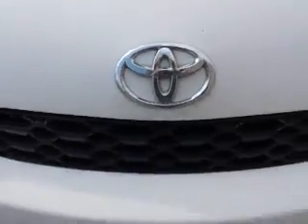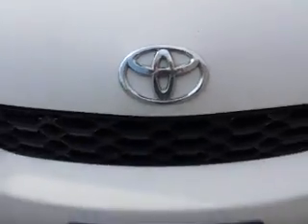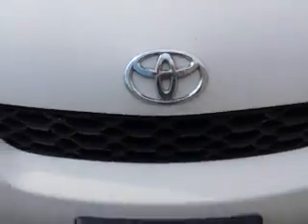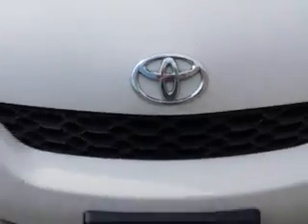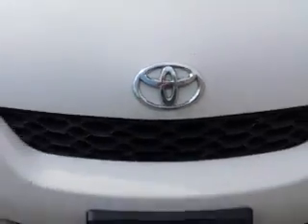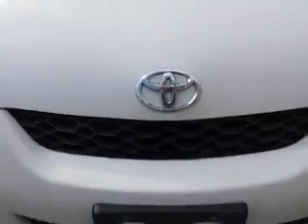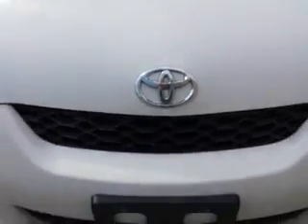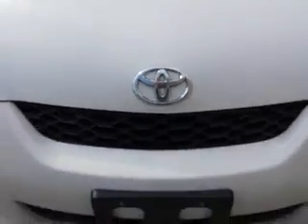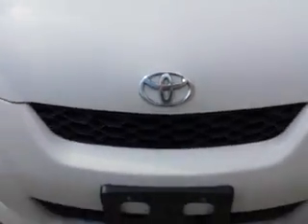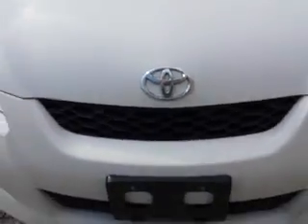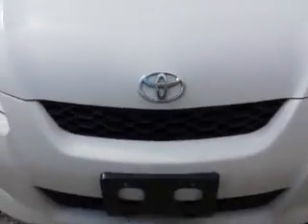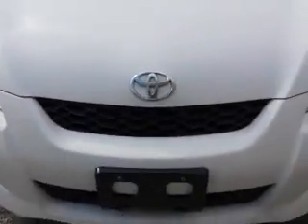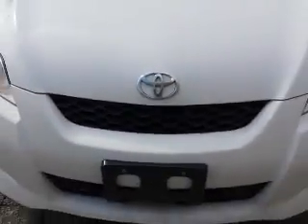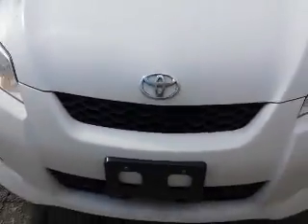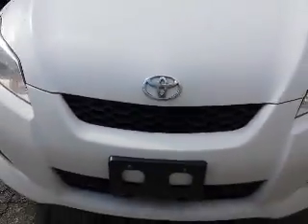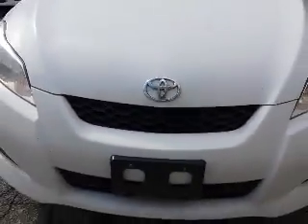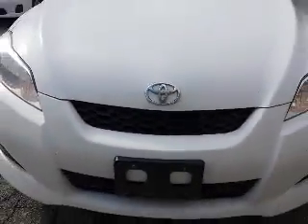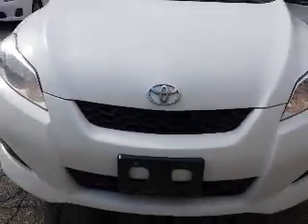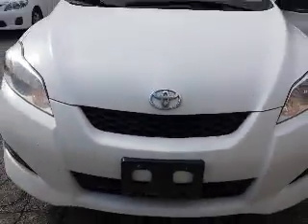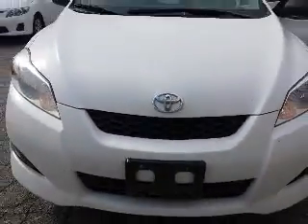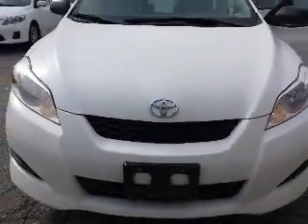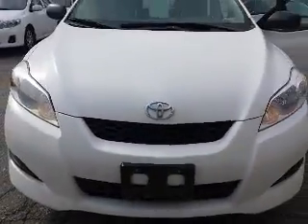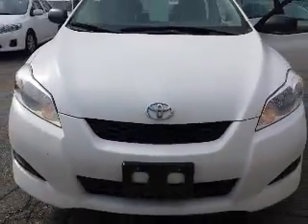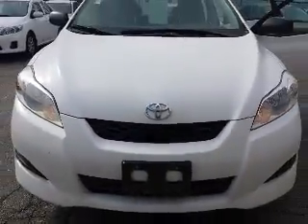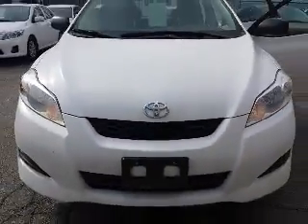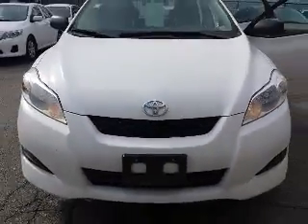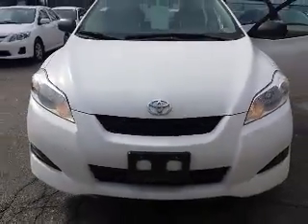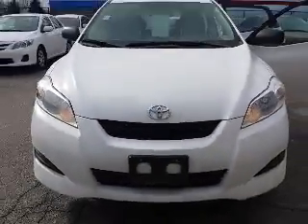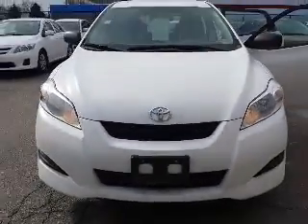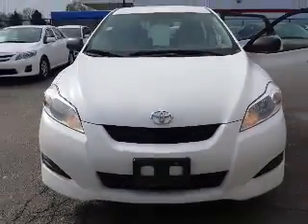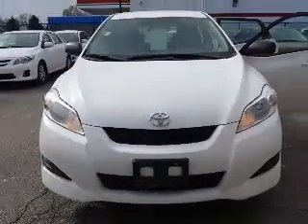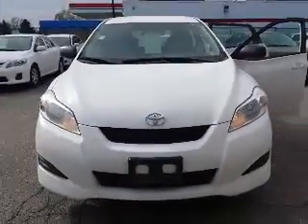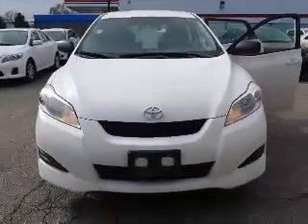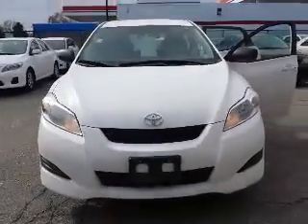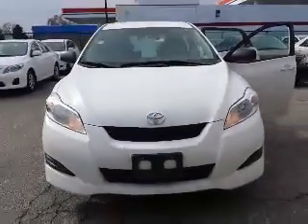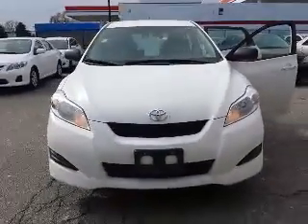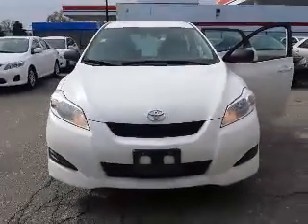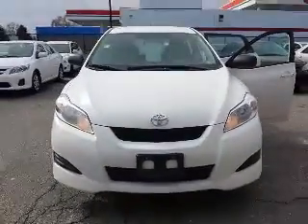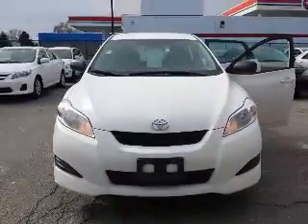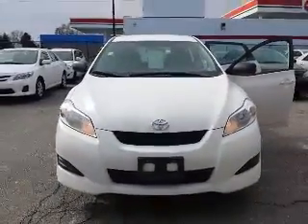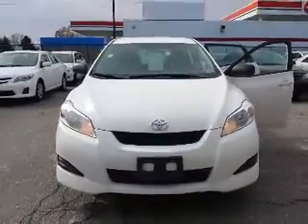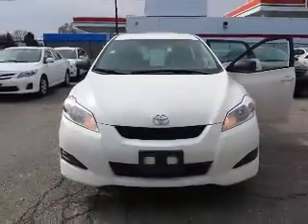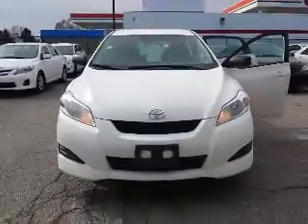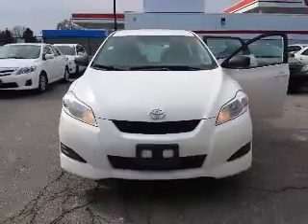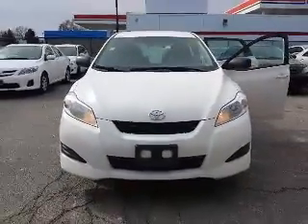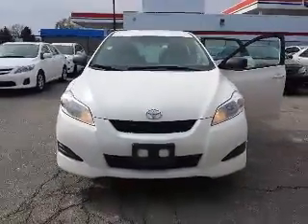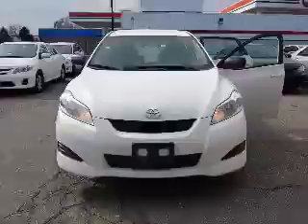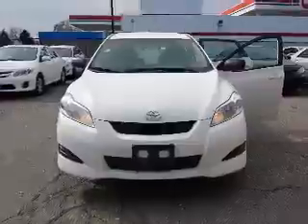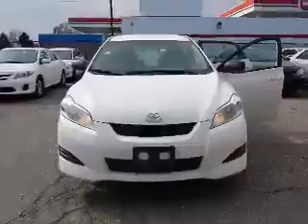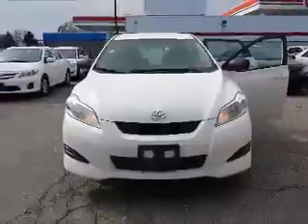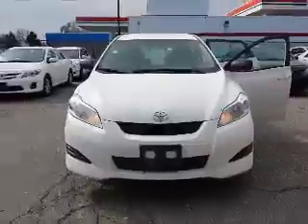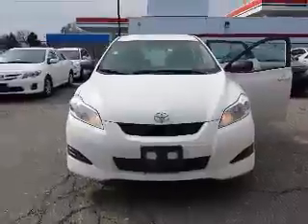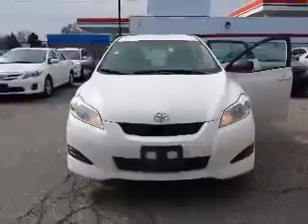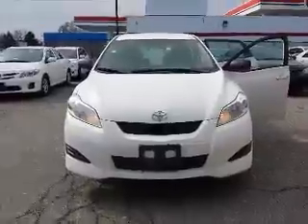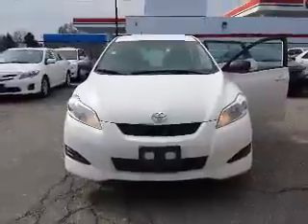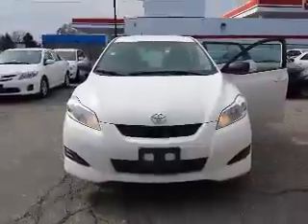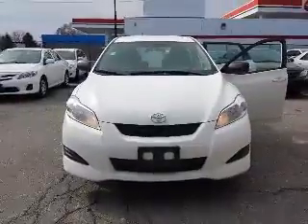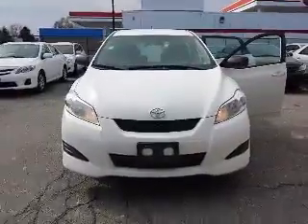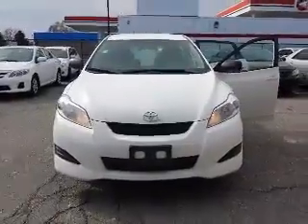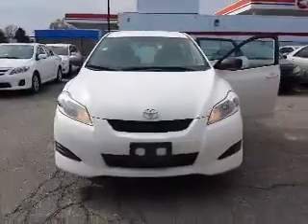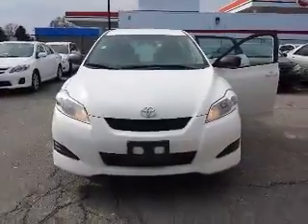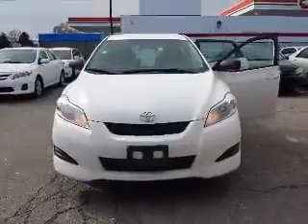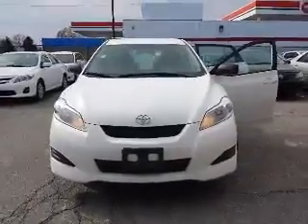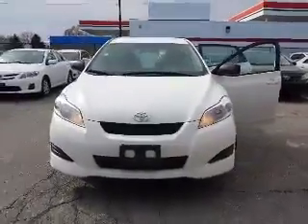Hi Suzanne, this is Shannon at Kensha Toyota with your tour of the 2014 Toyota Matrix. So let's go.